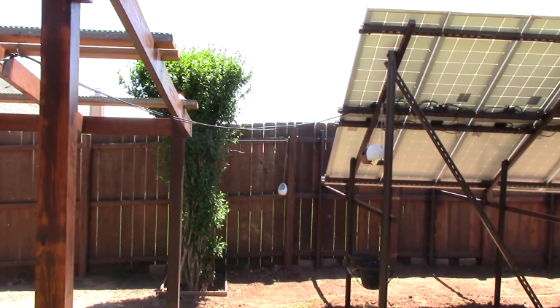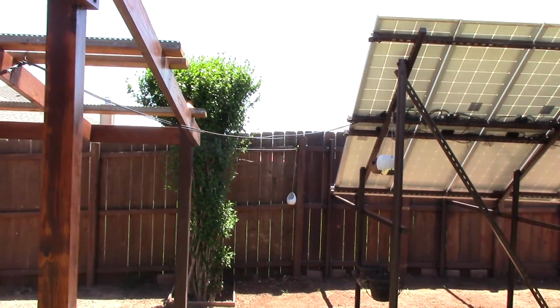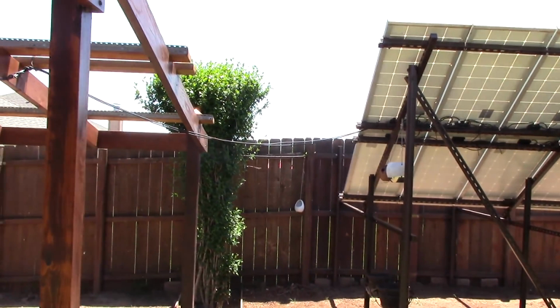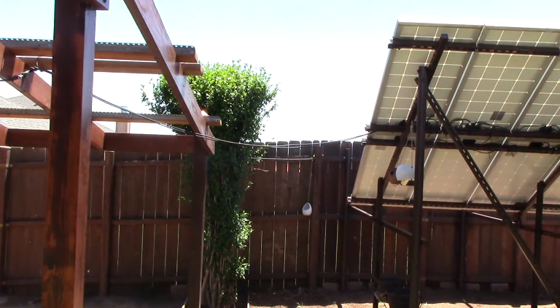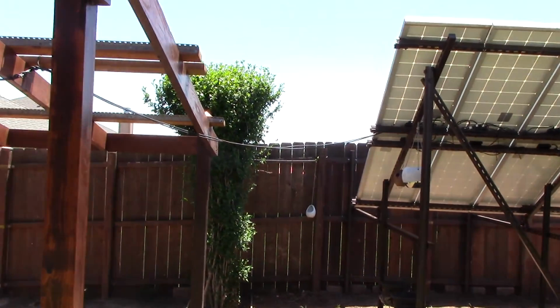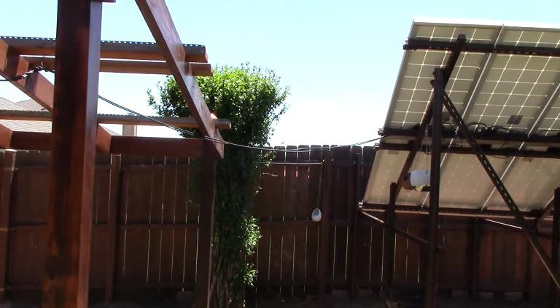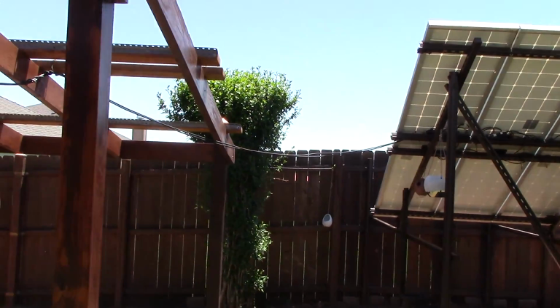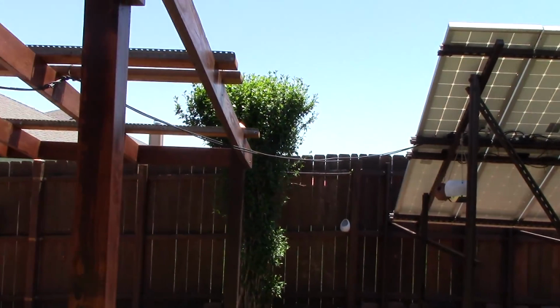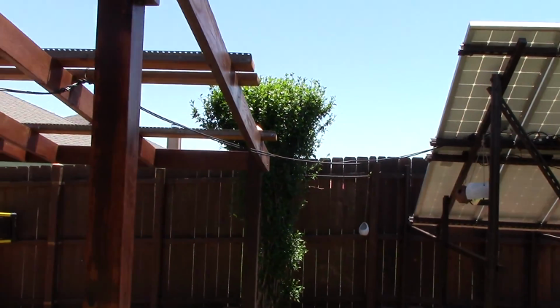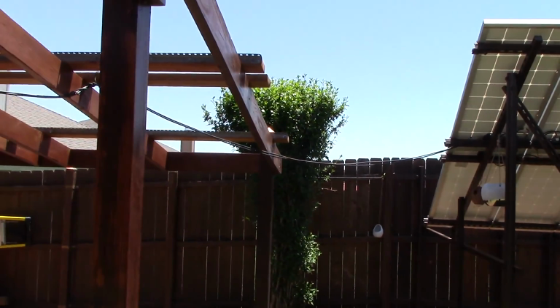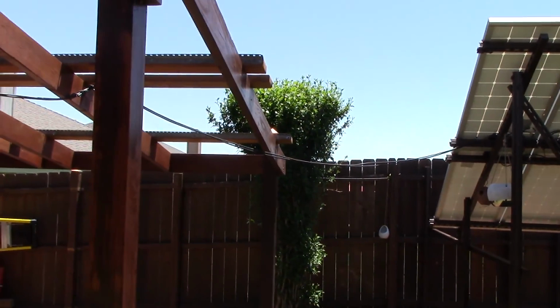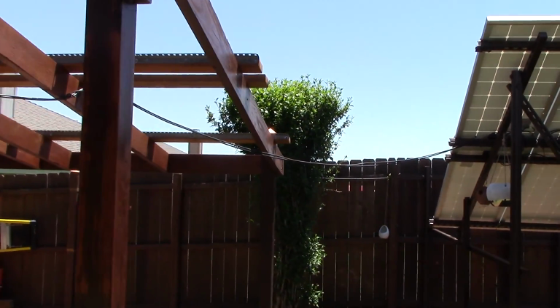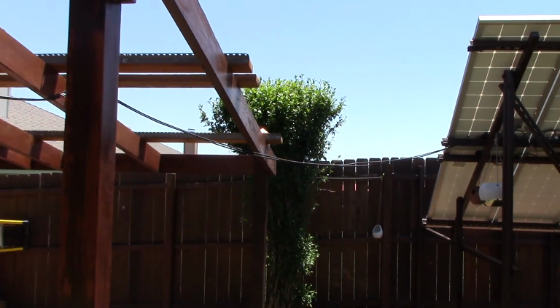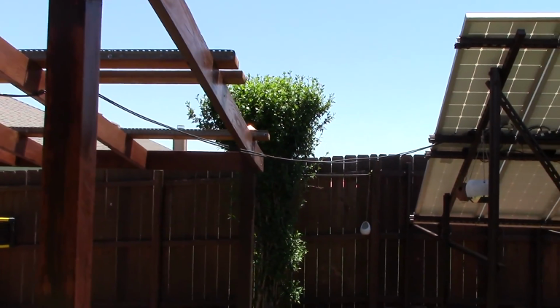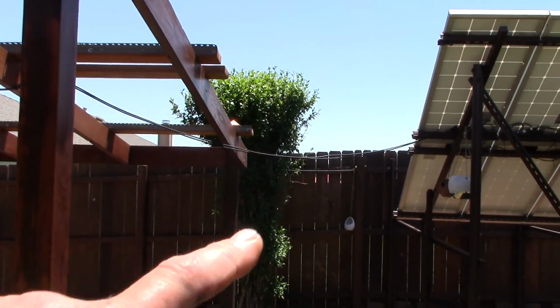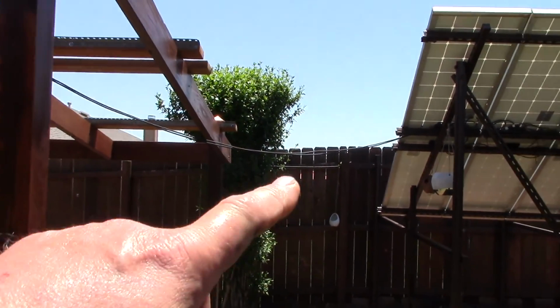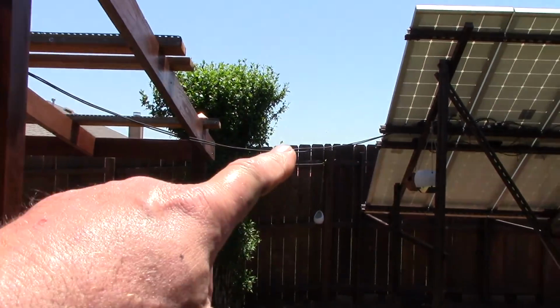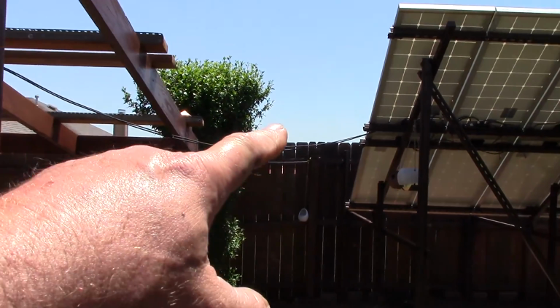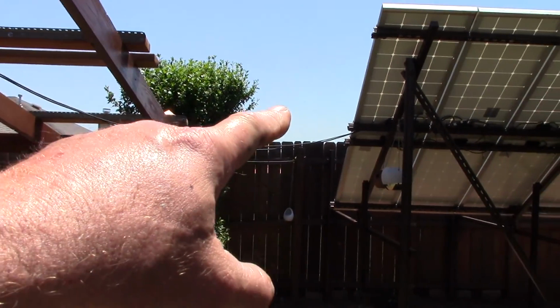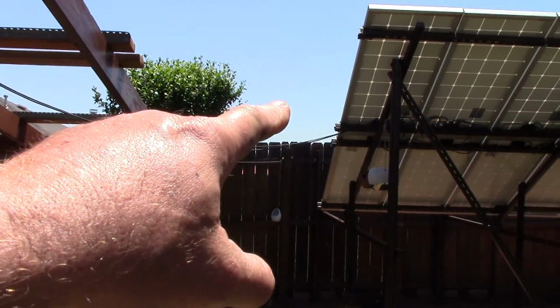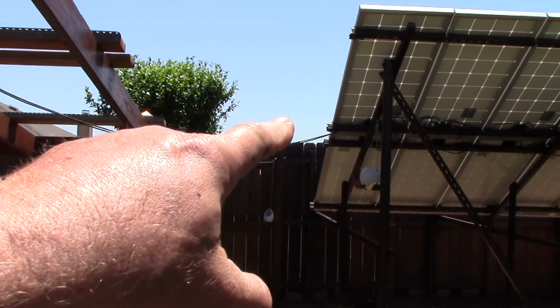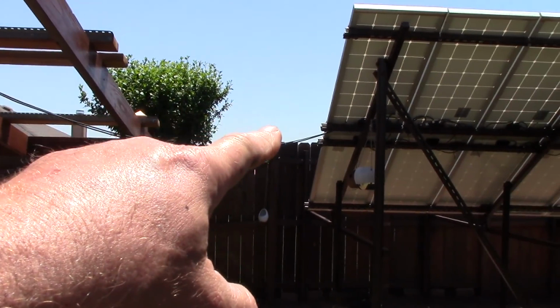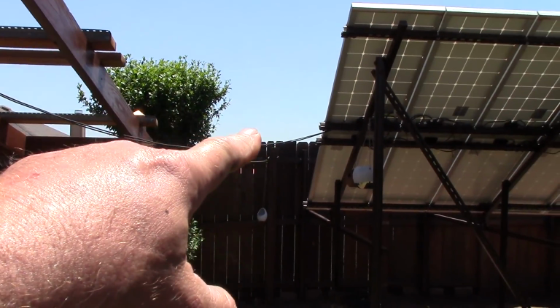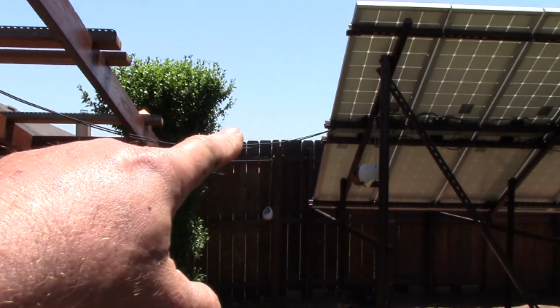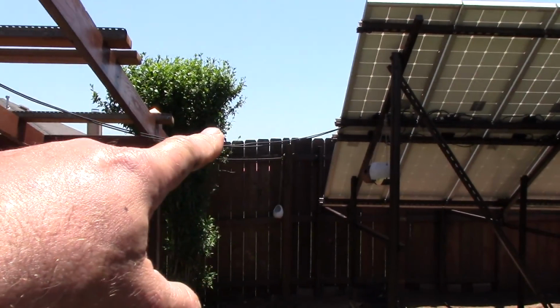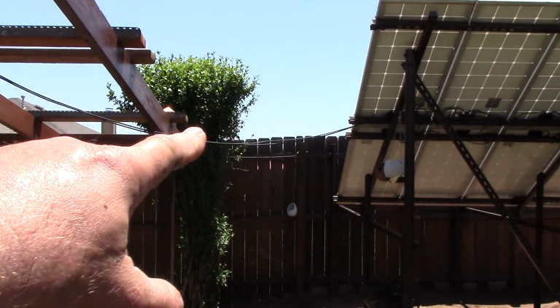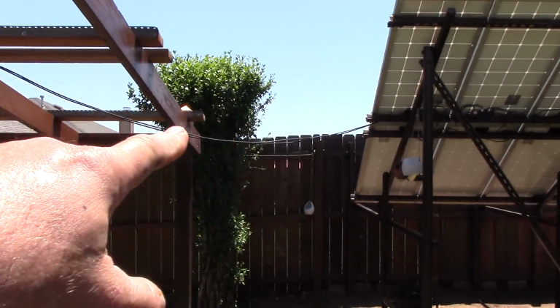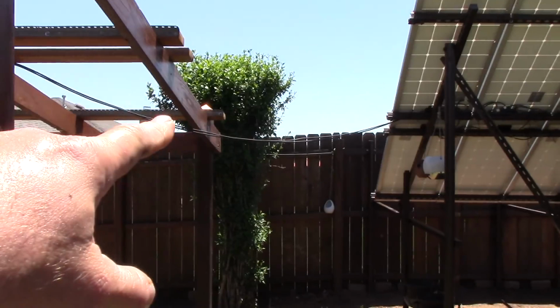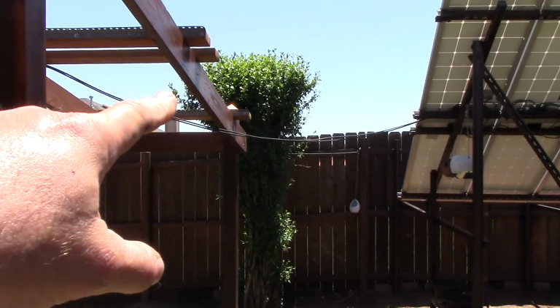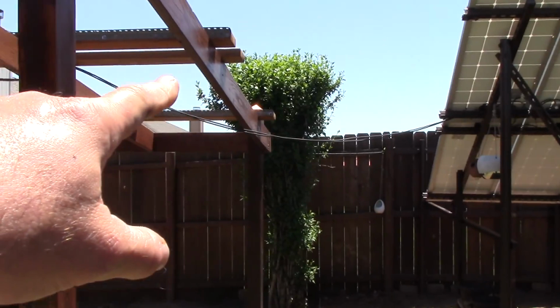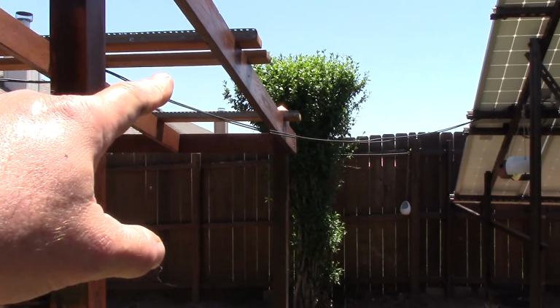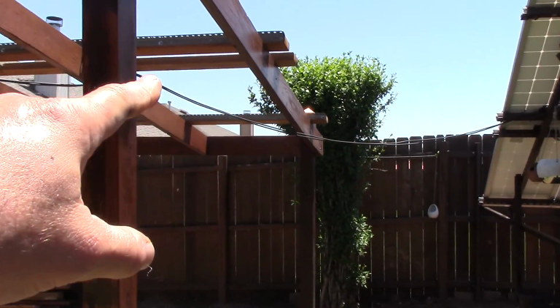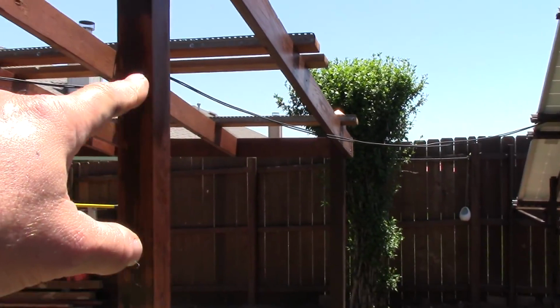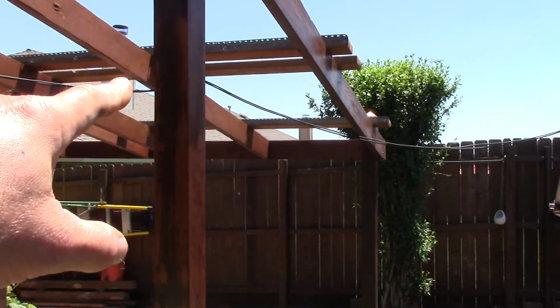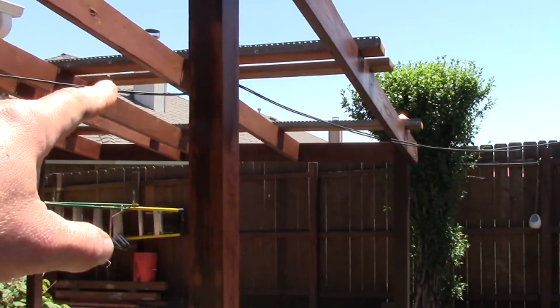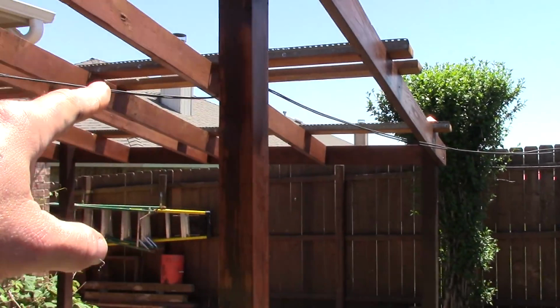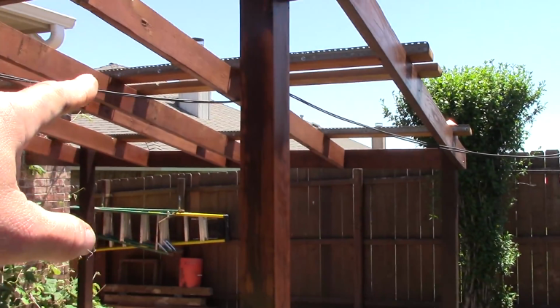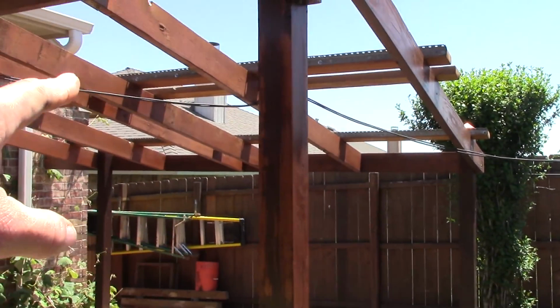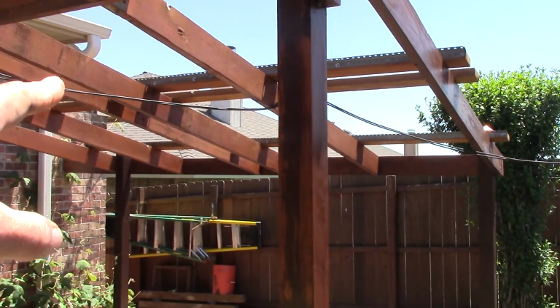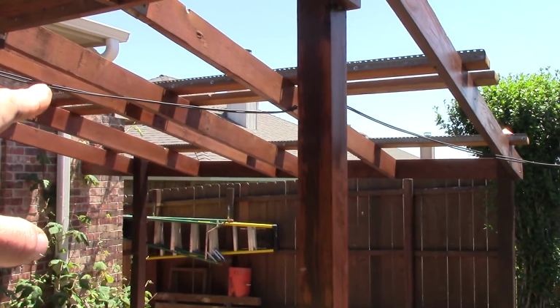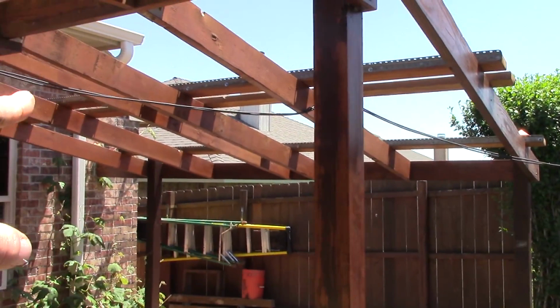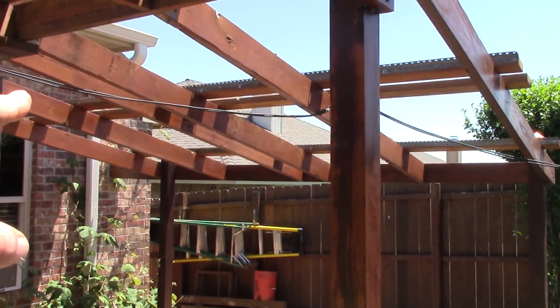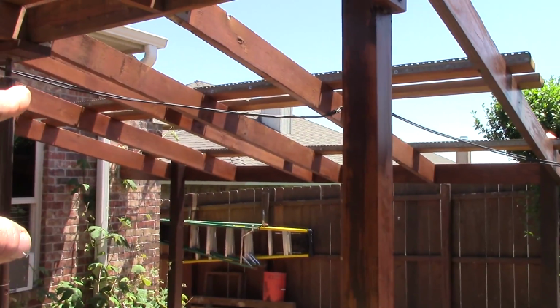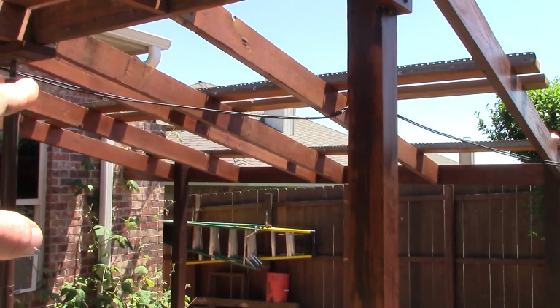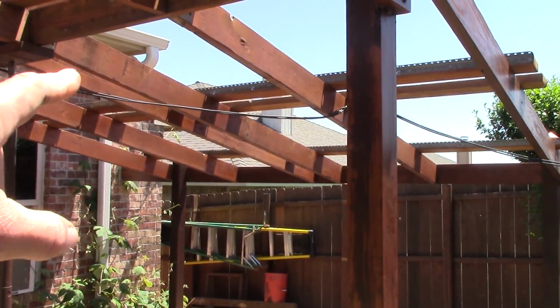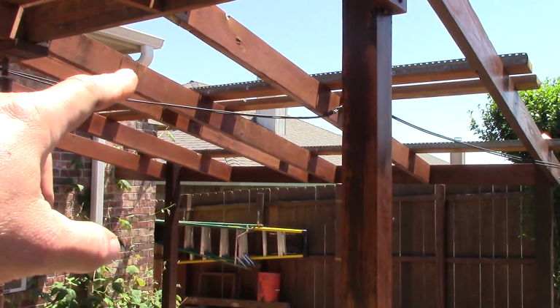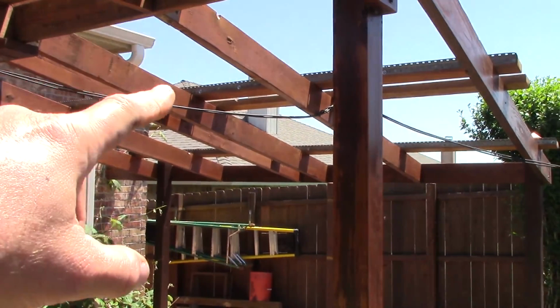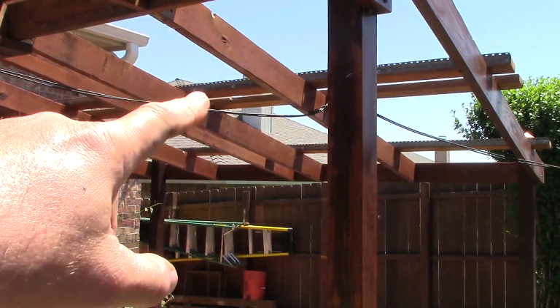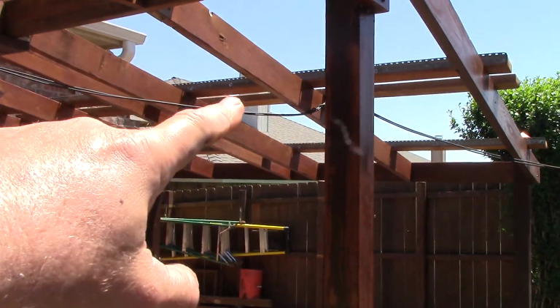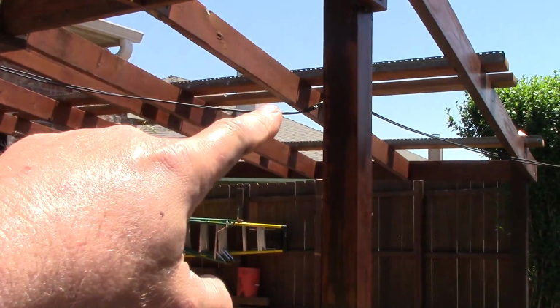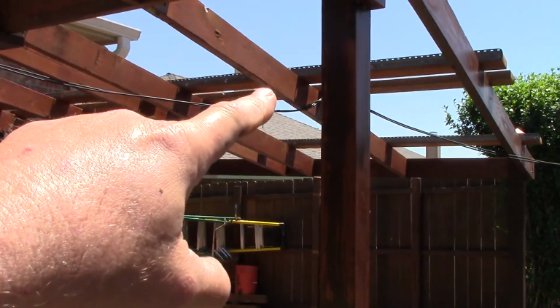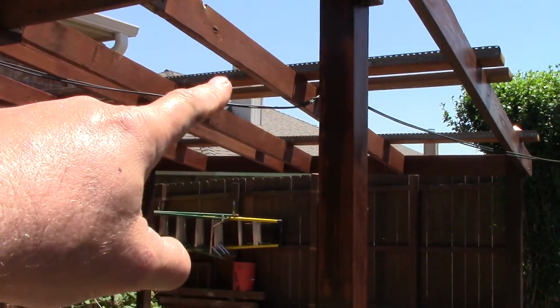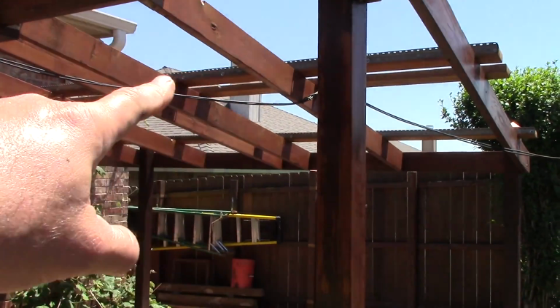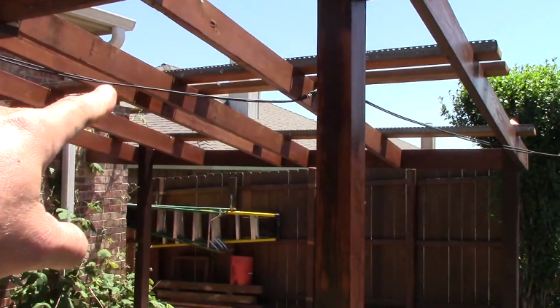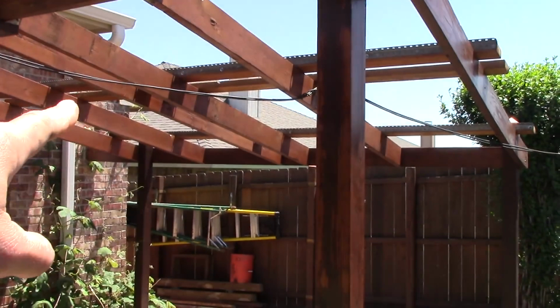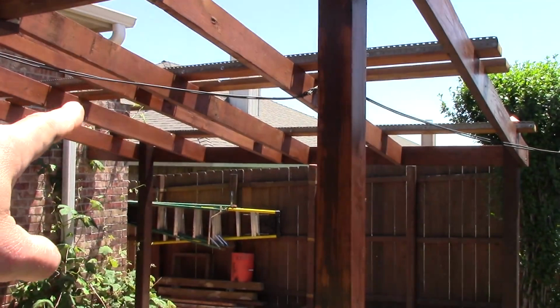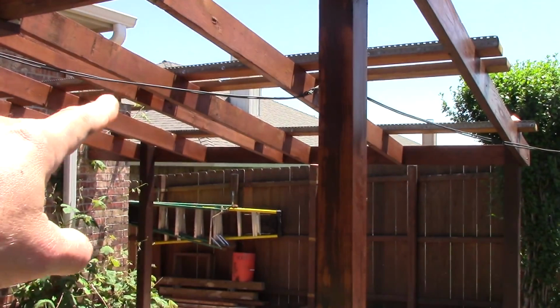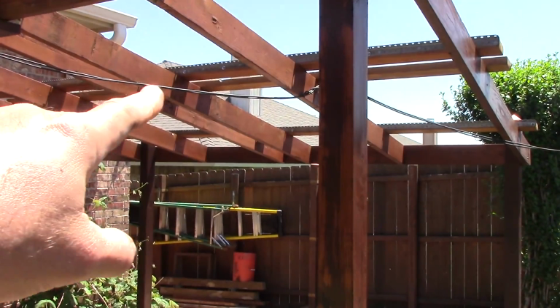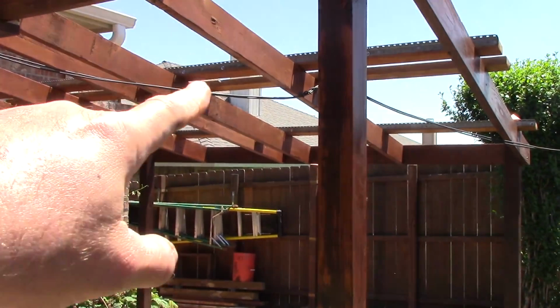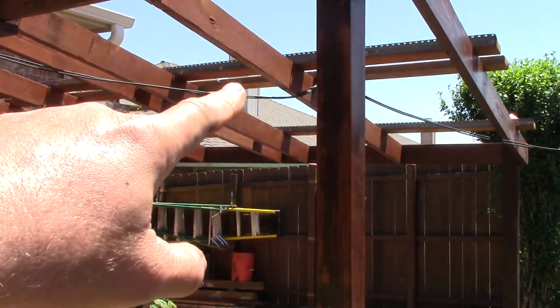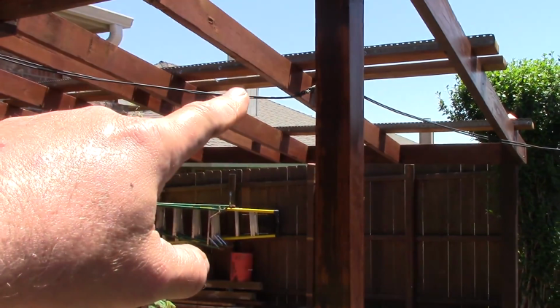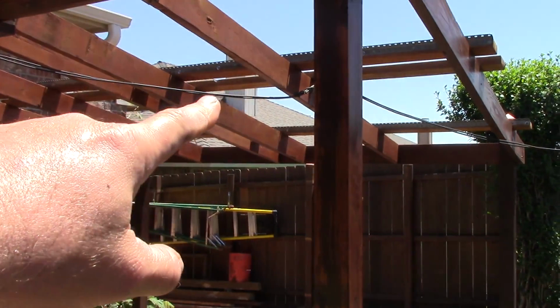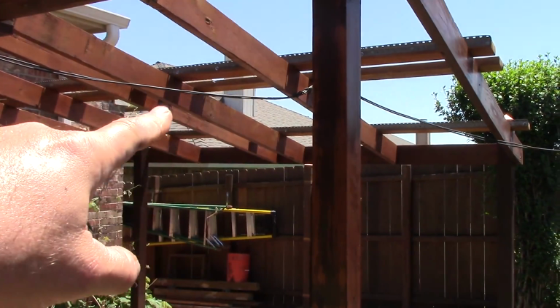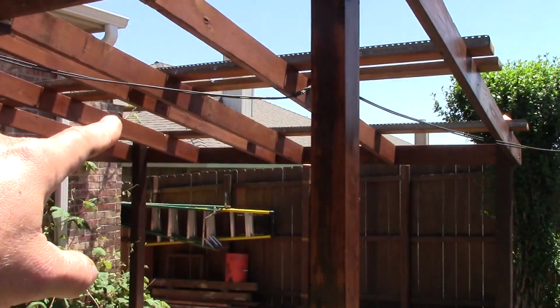I still have to do a little bit of wiring — I just have it kind of hung up here — and I'm going to take this down sometime this week.